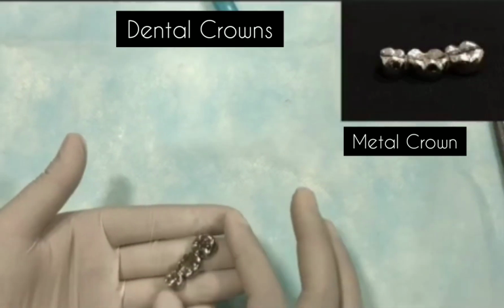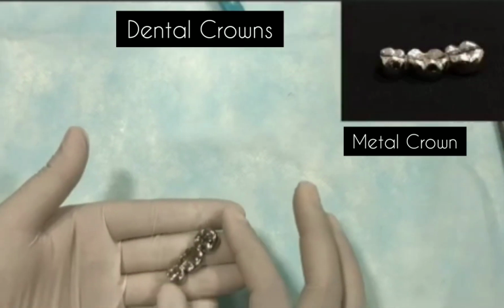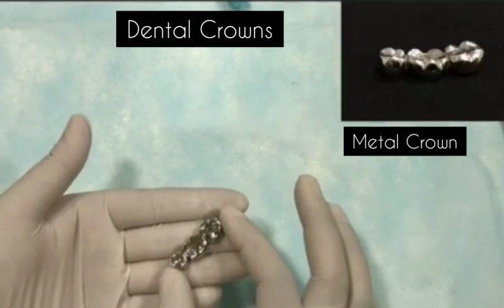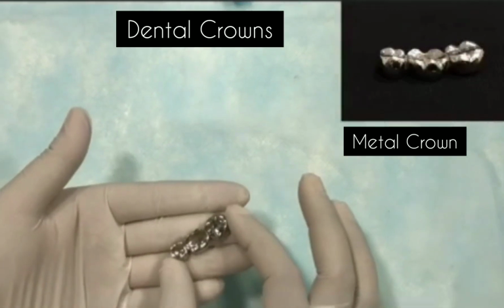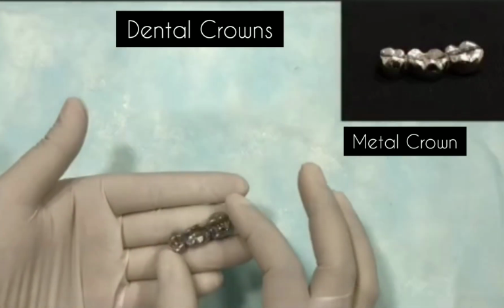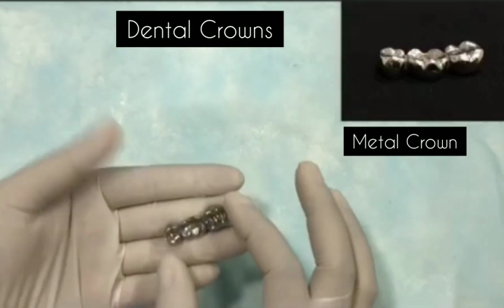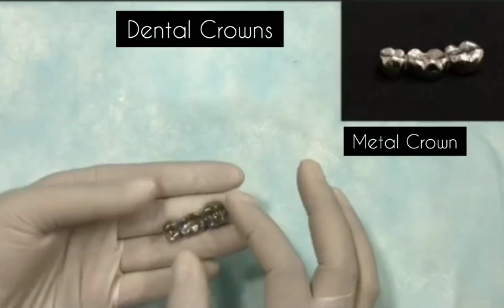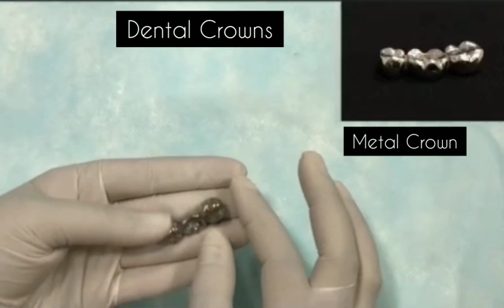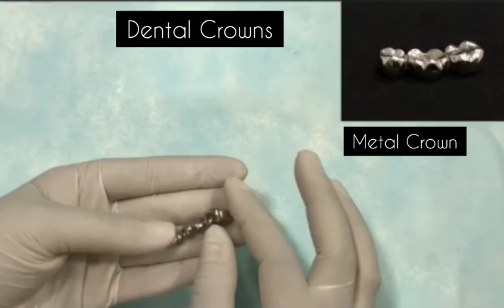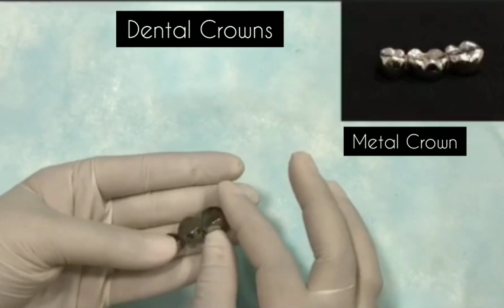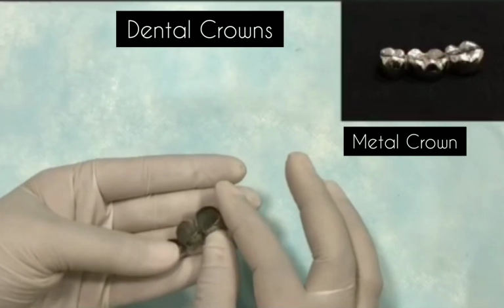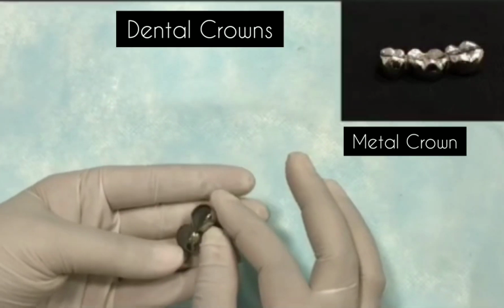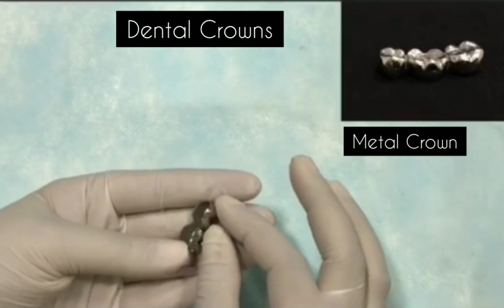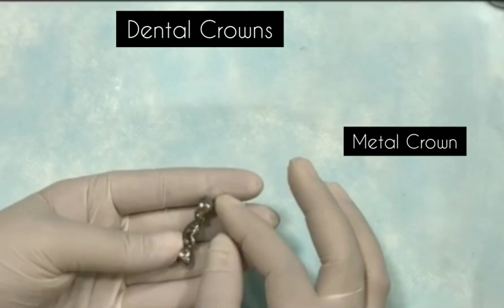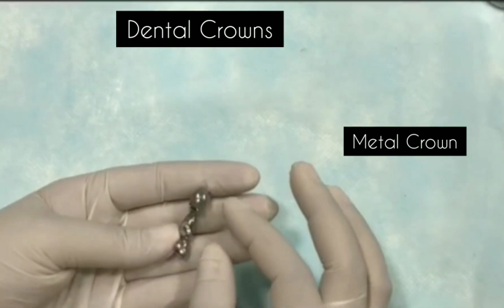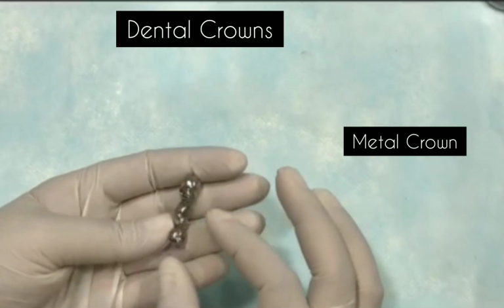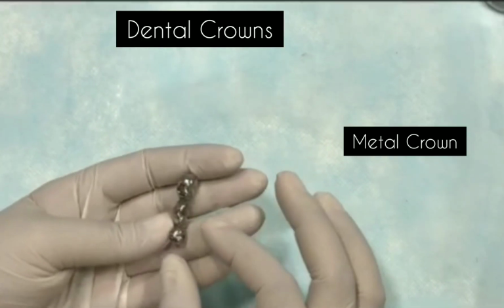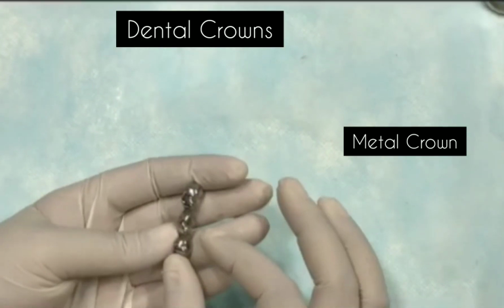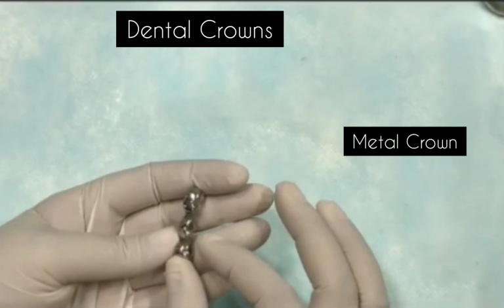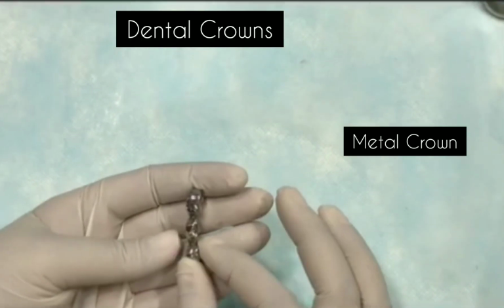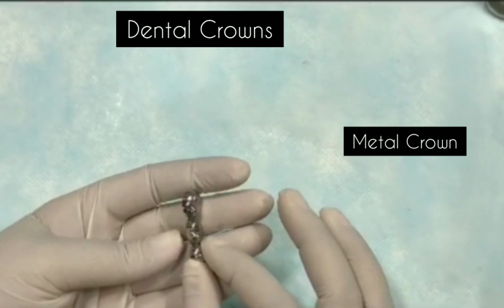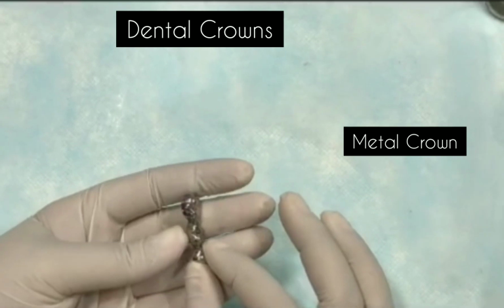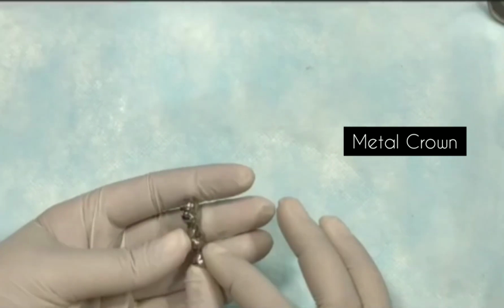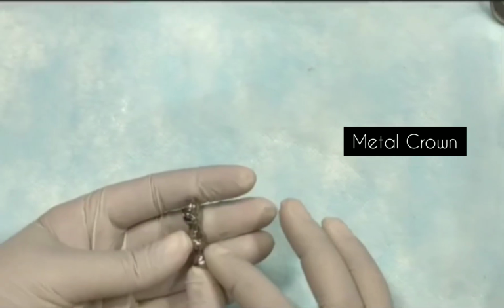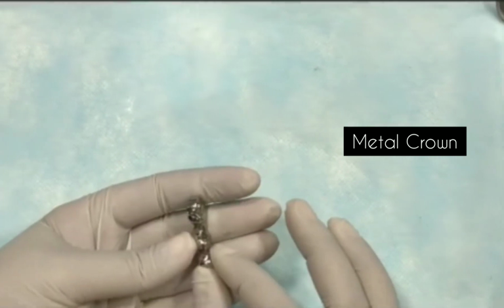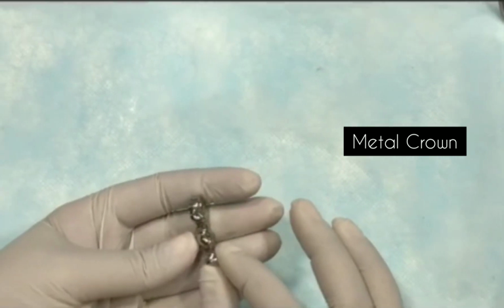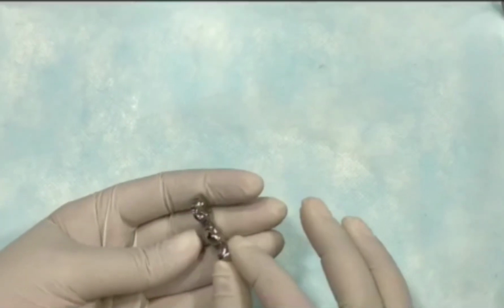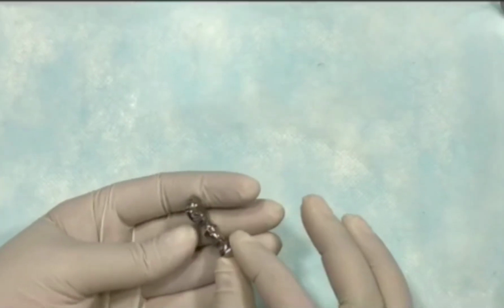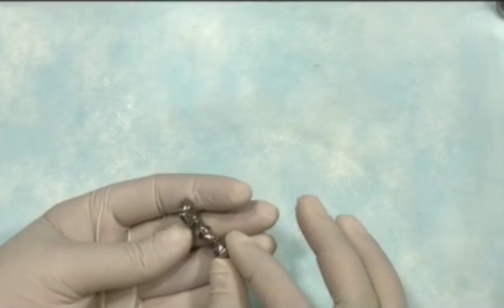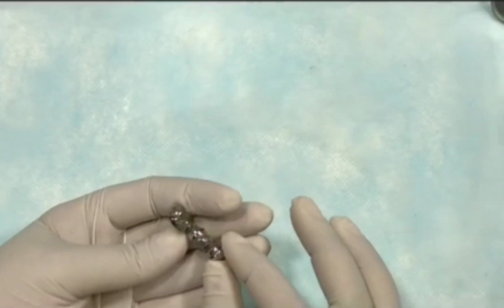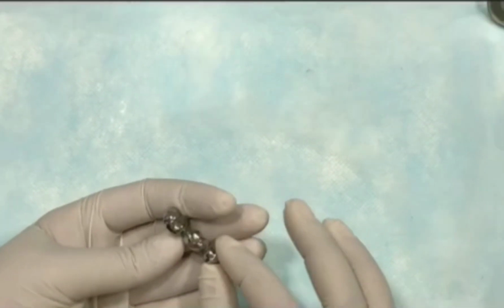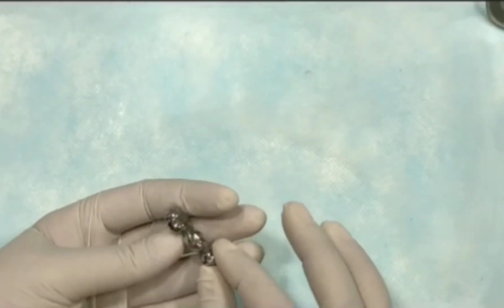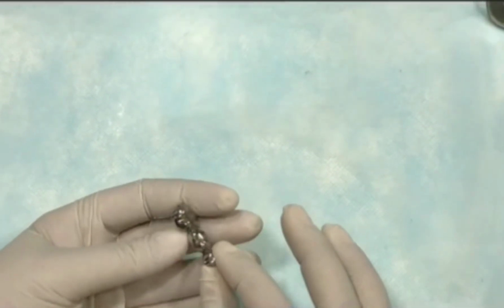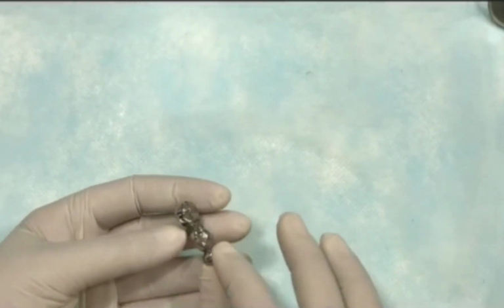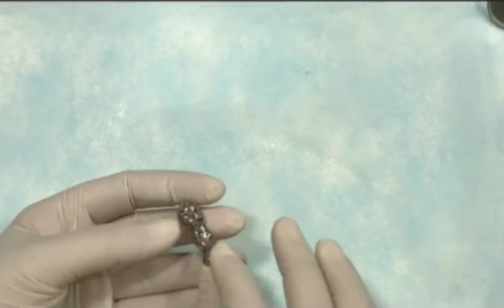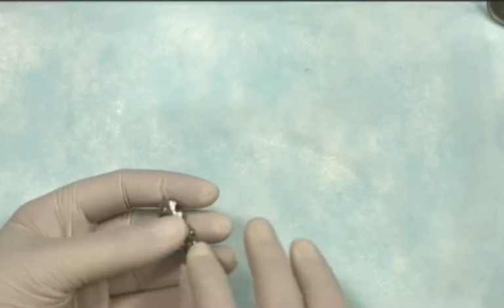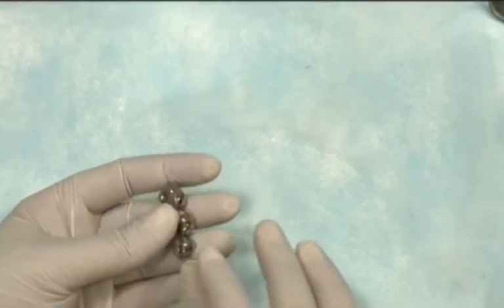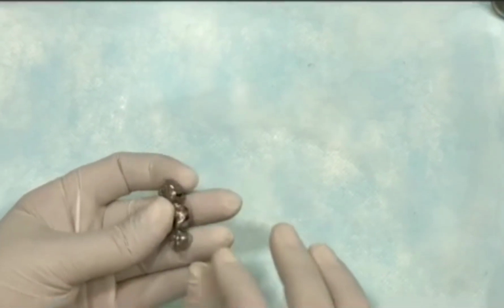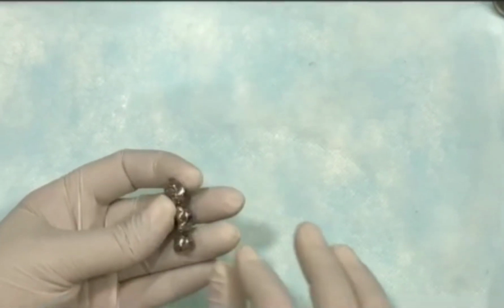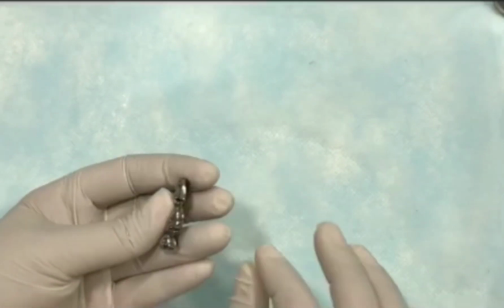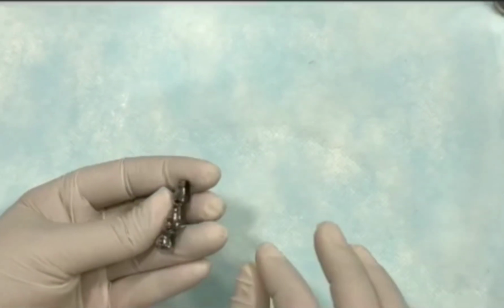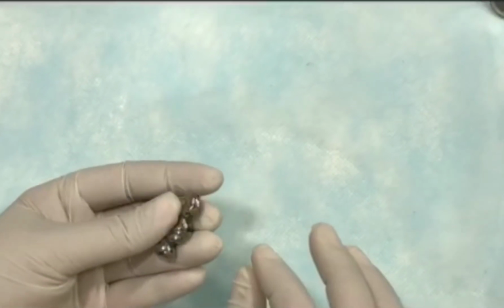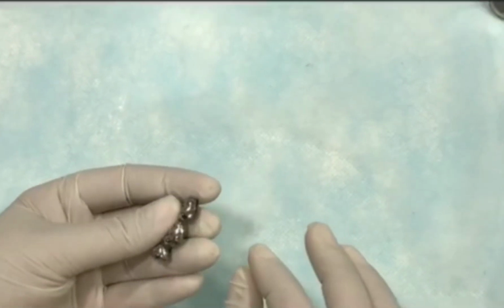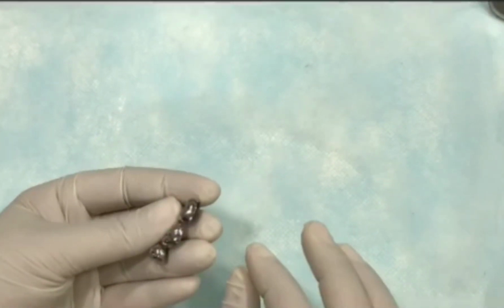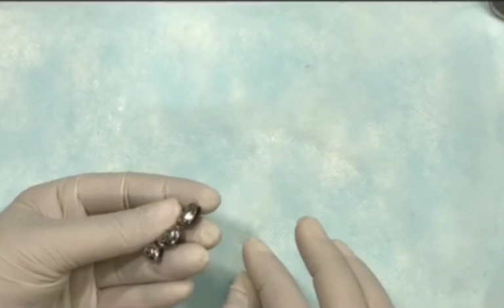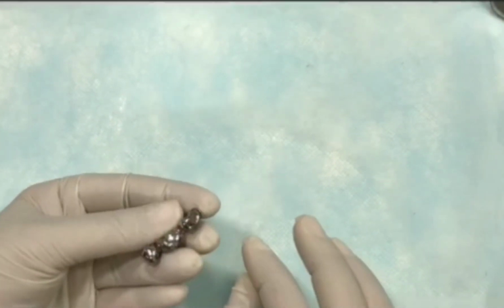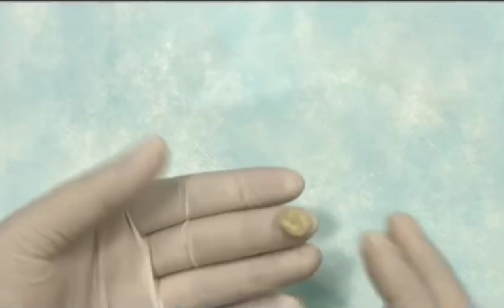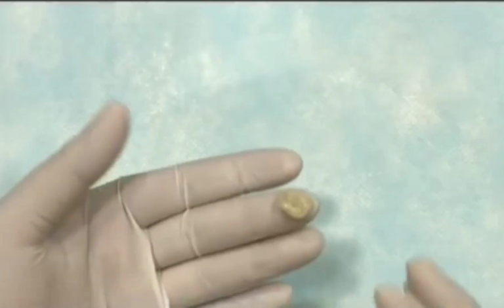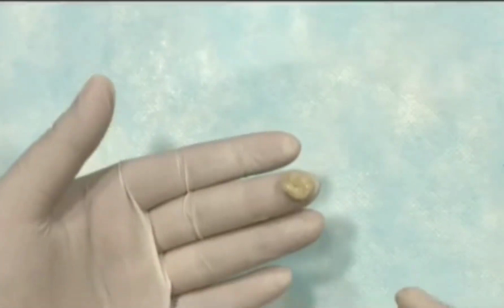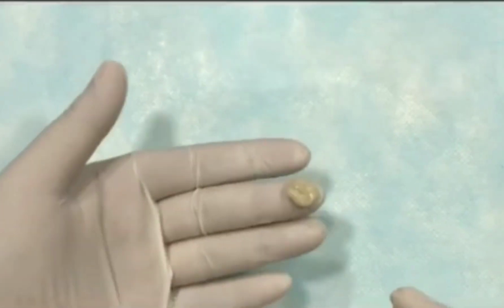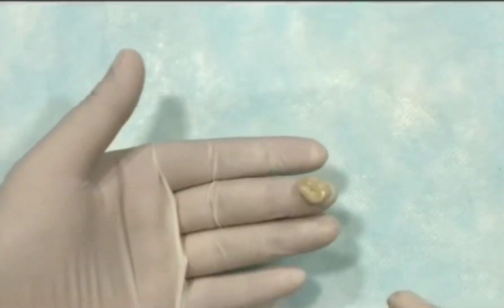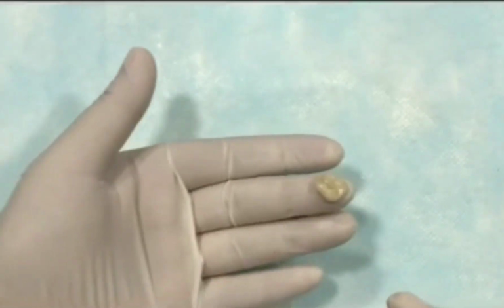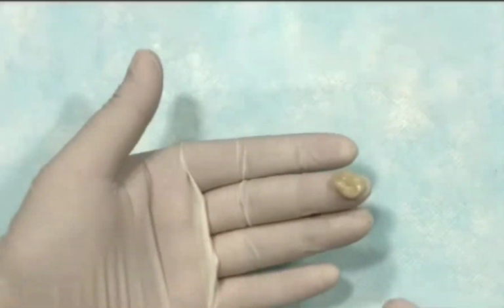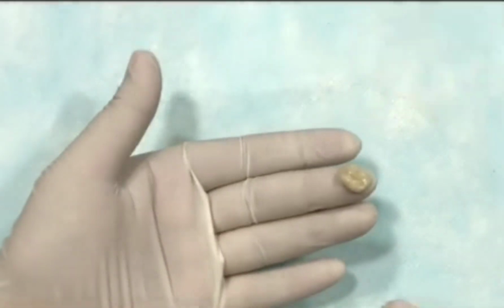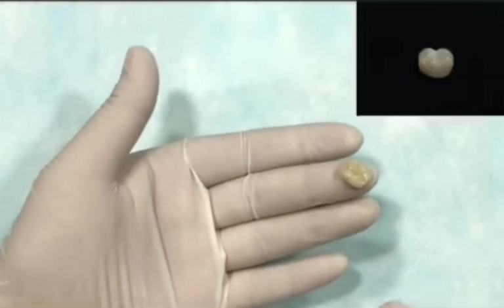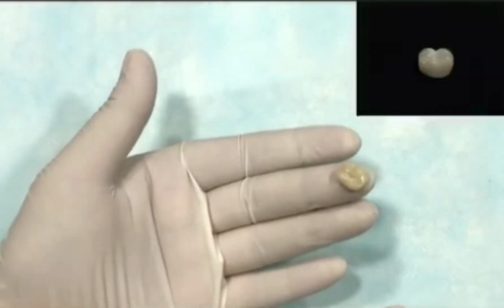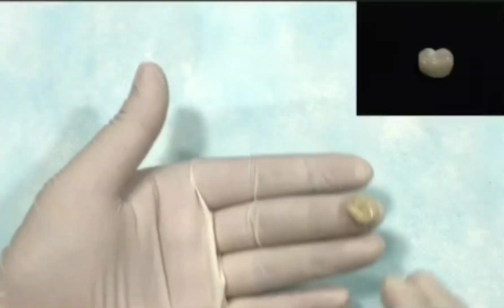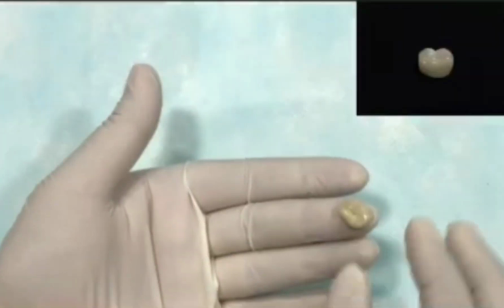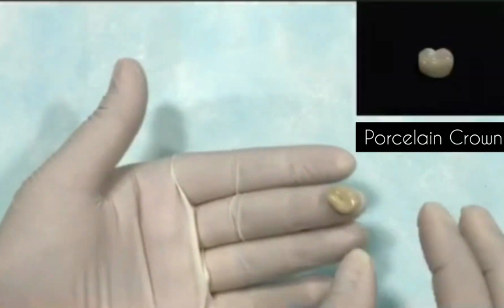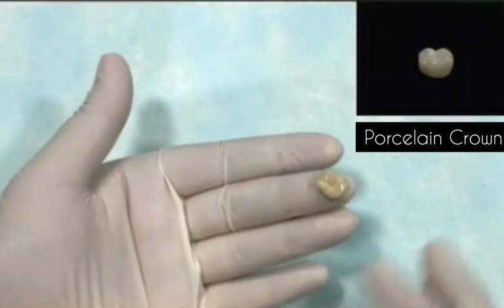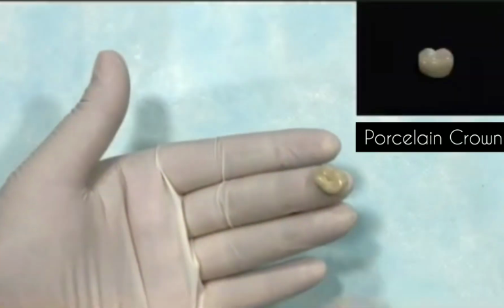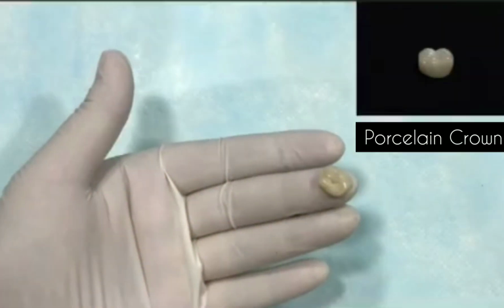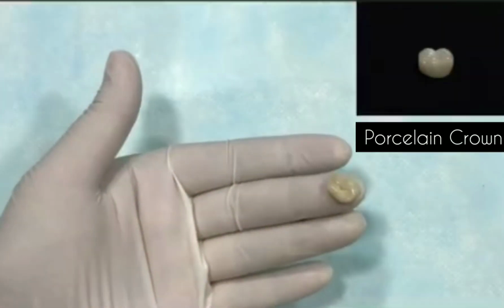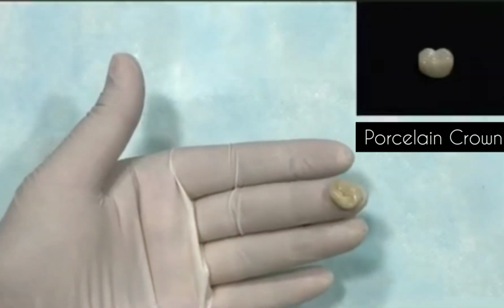What are the advantages of the metal crown? The strength of the metal crown is very good. The disadvantage is that it doesn't look good aesthetically.